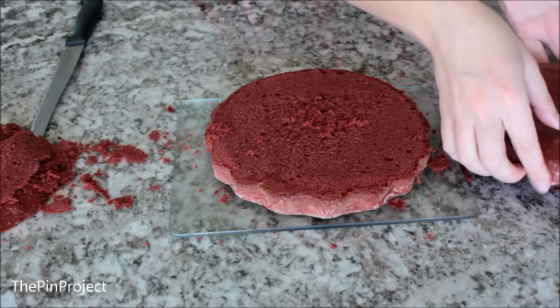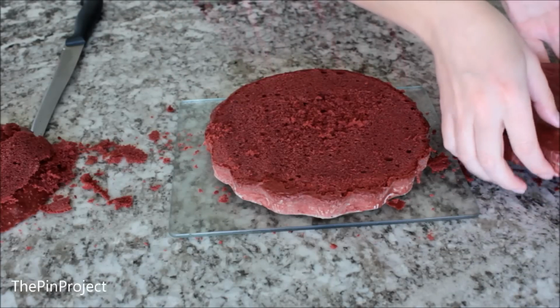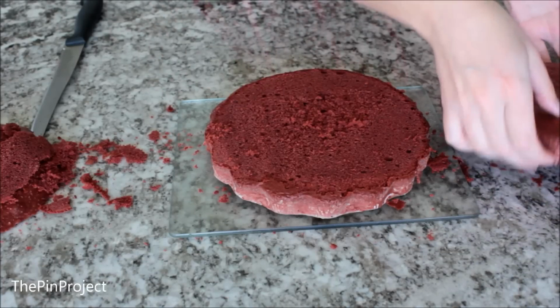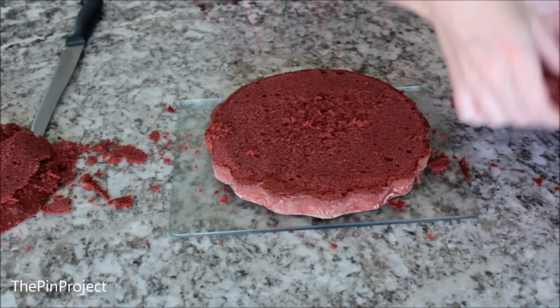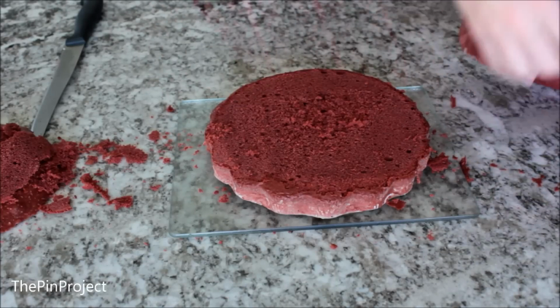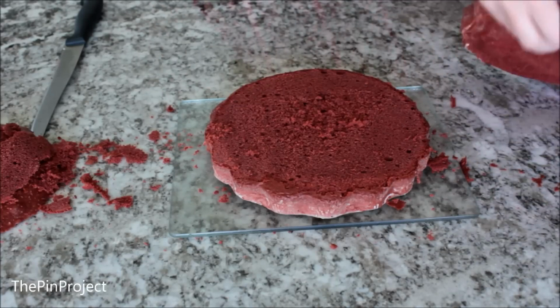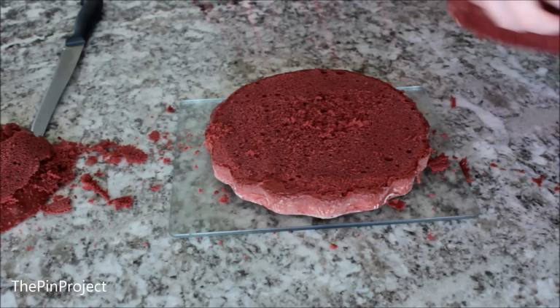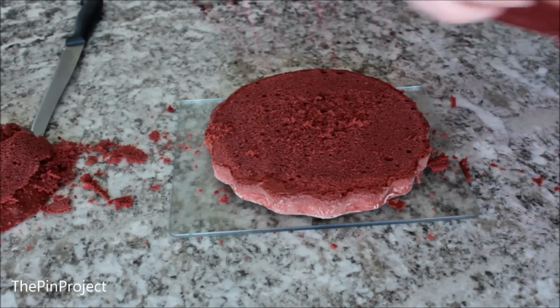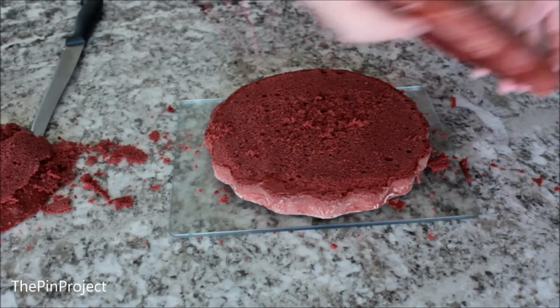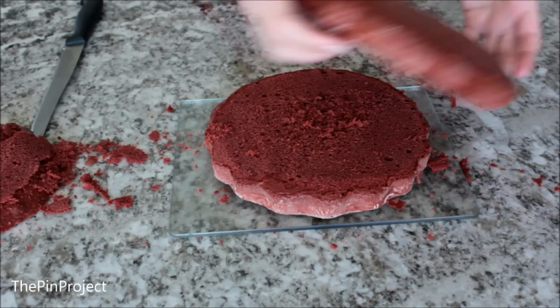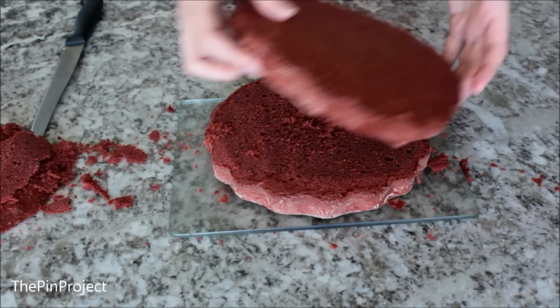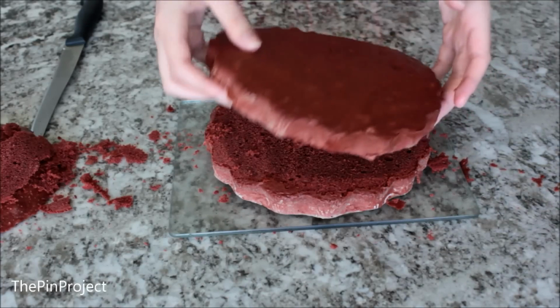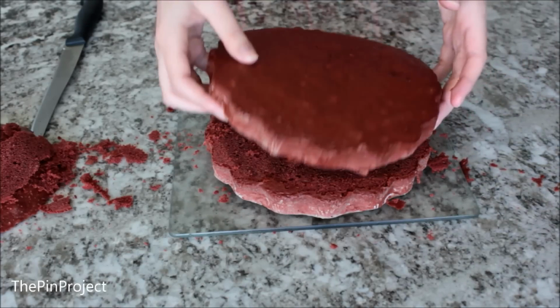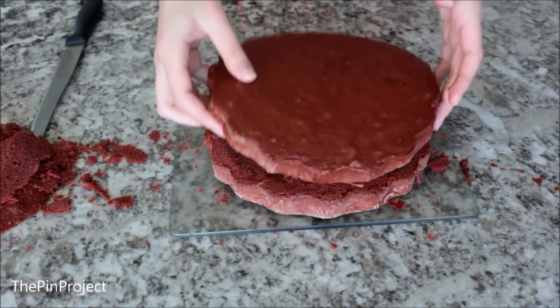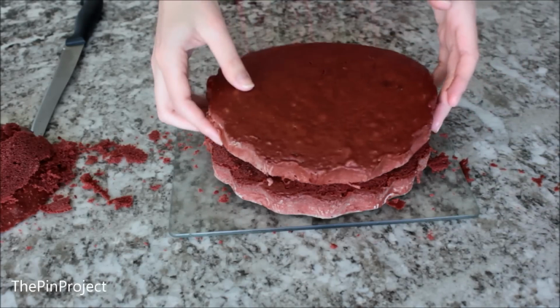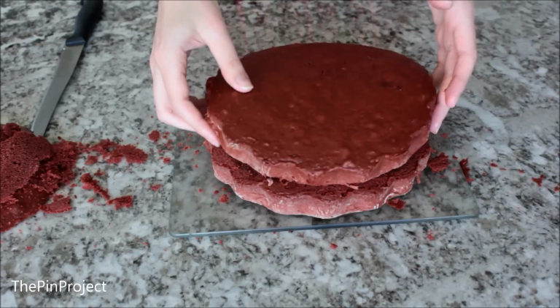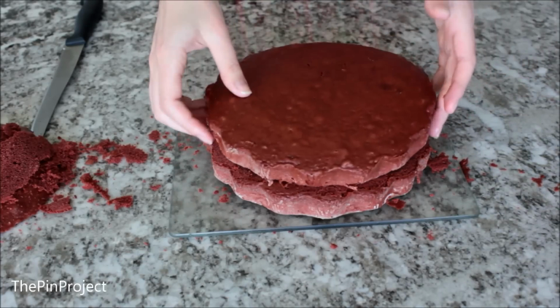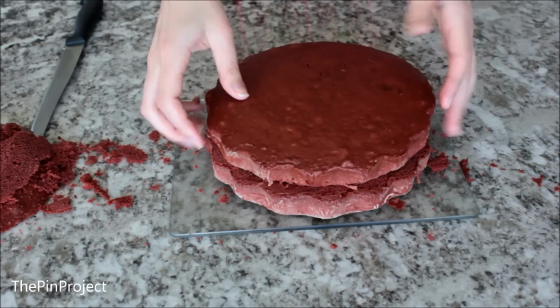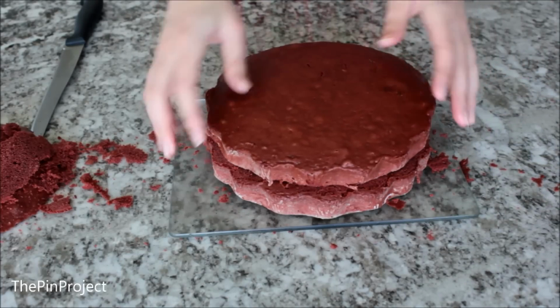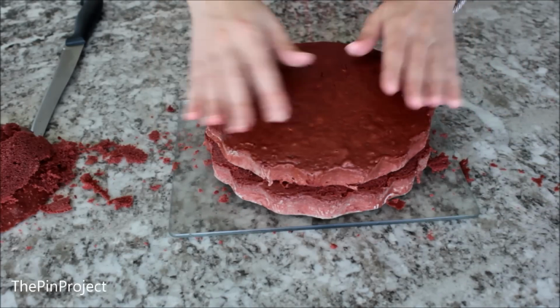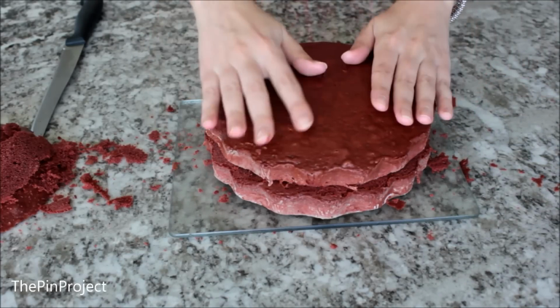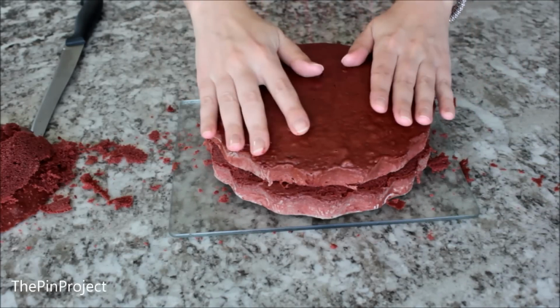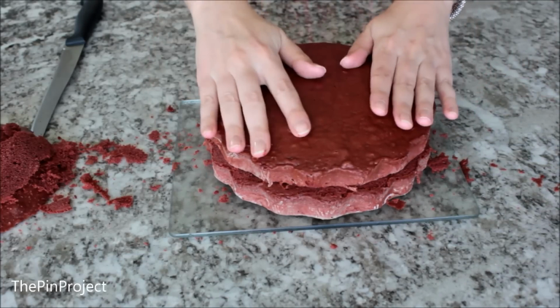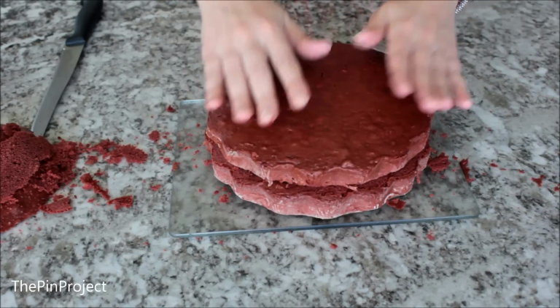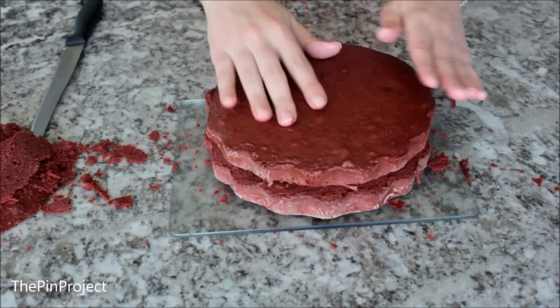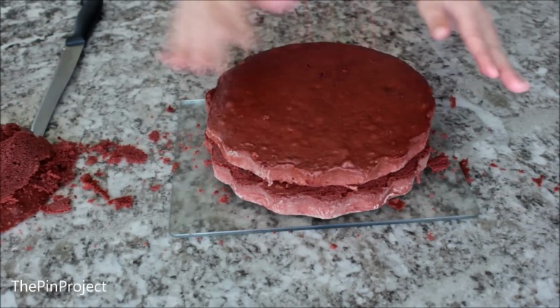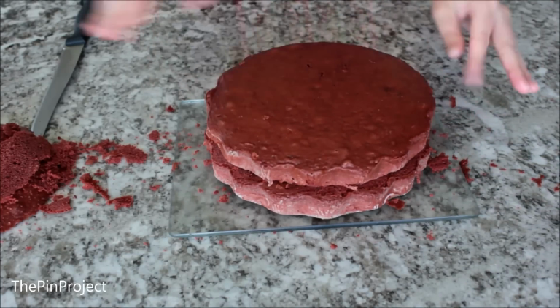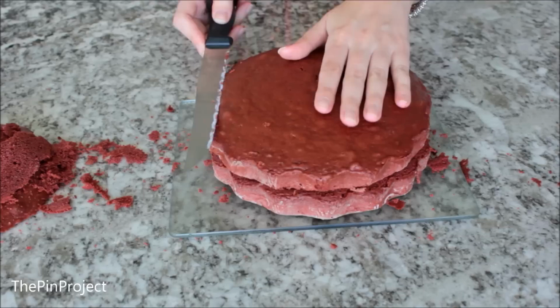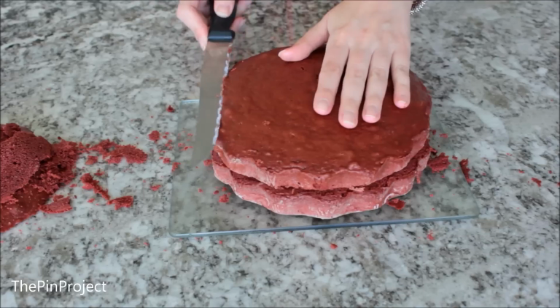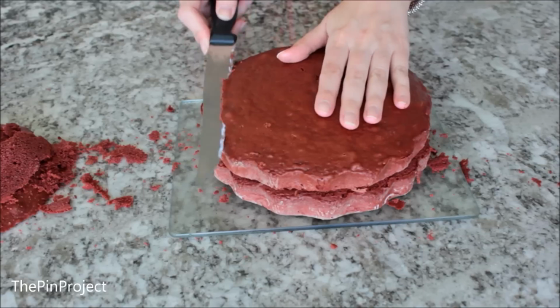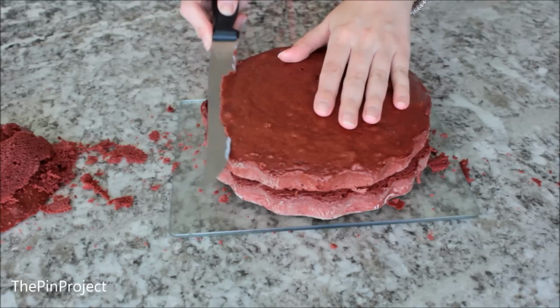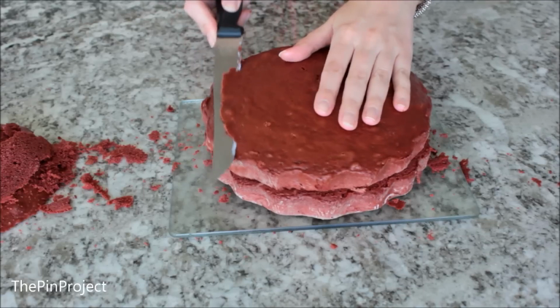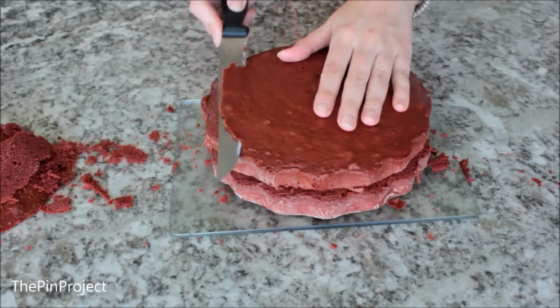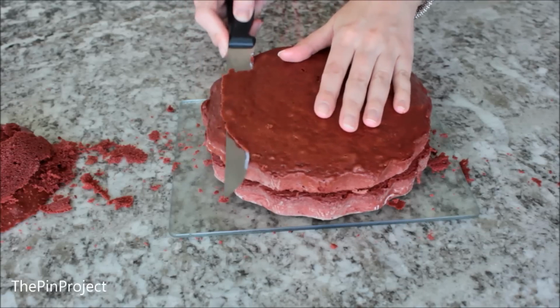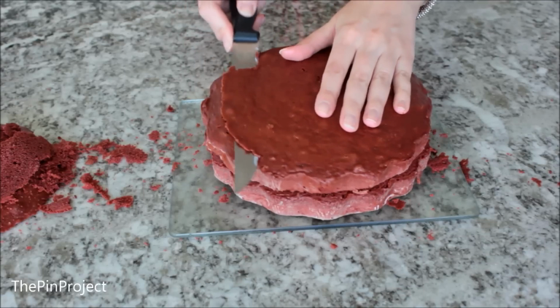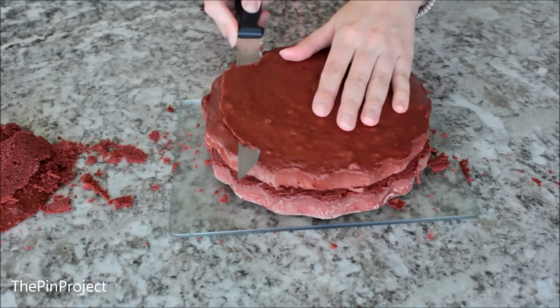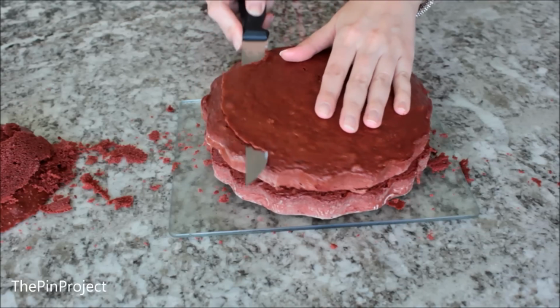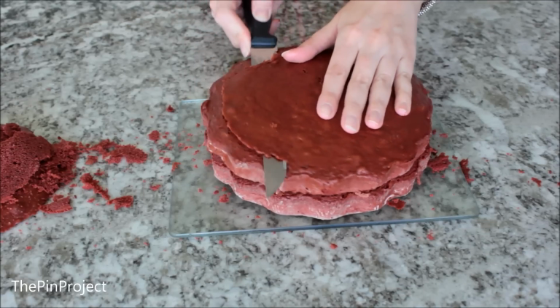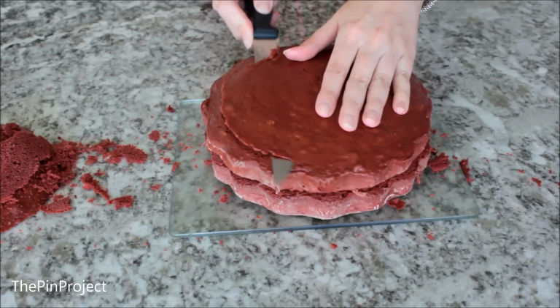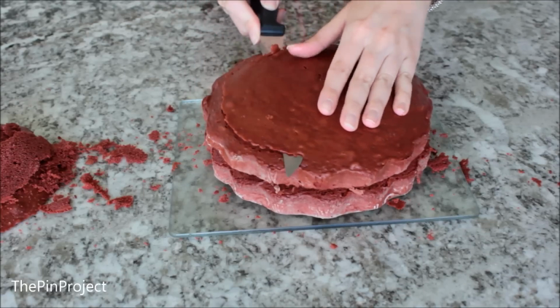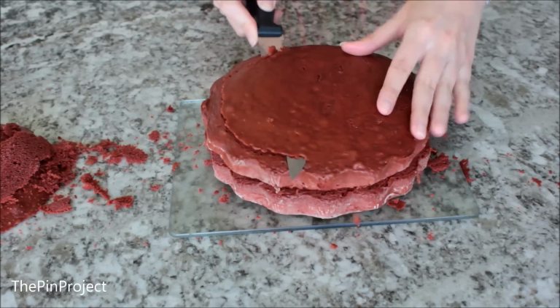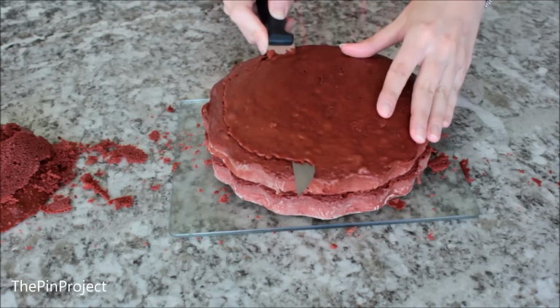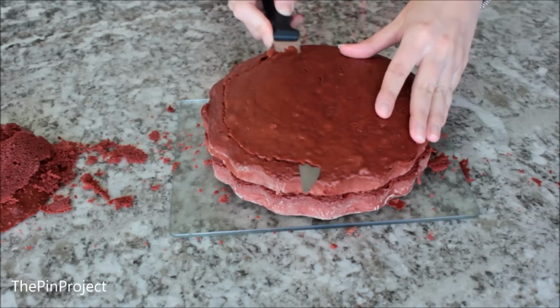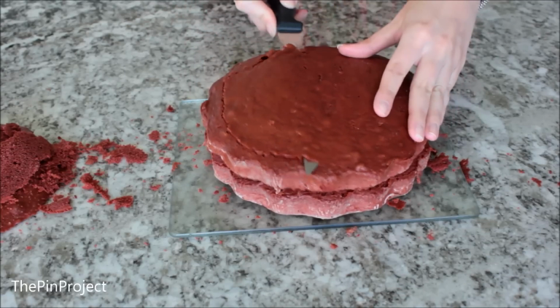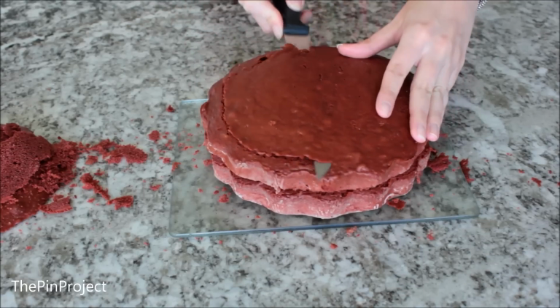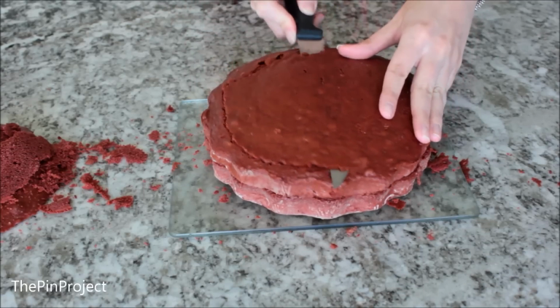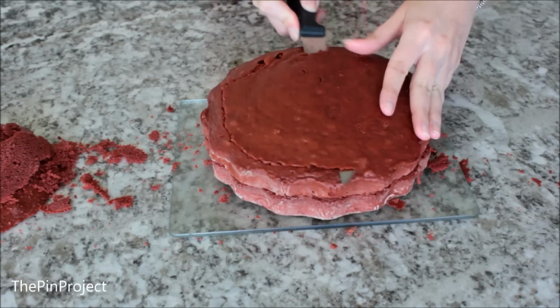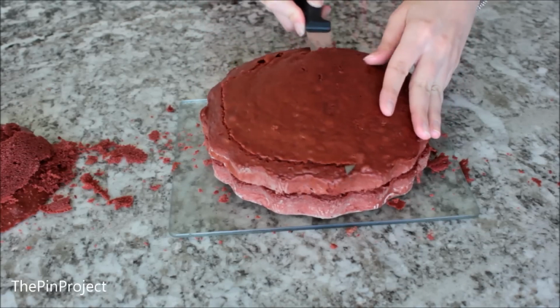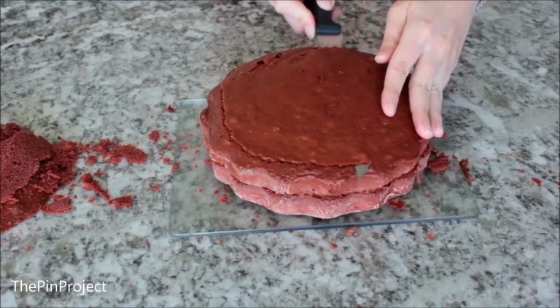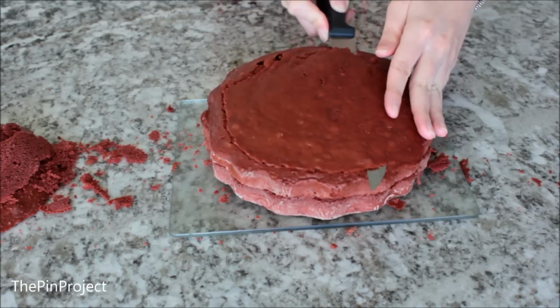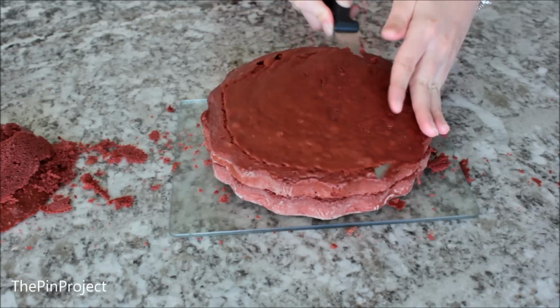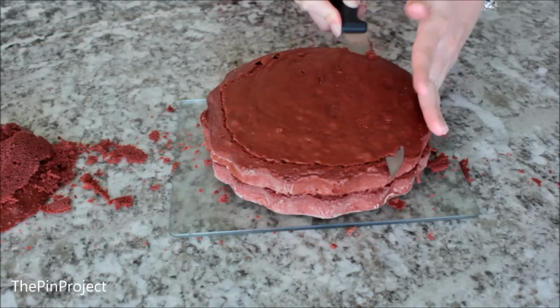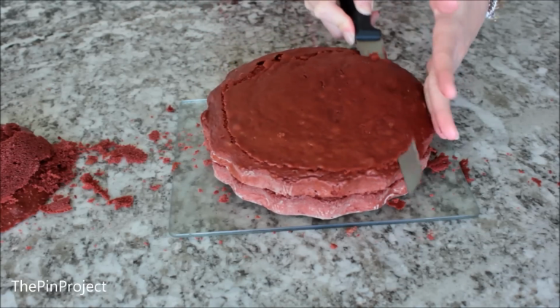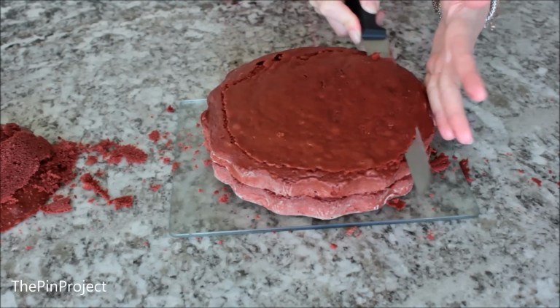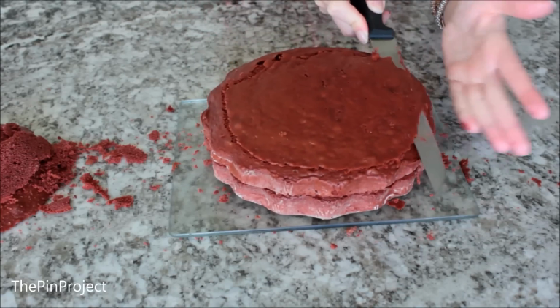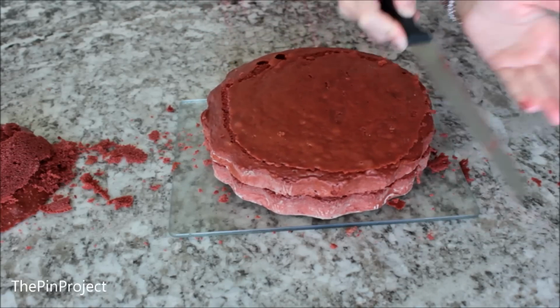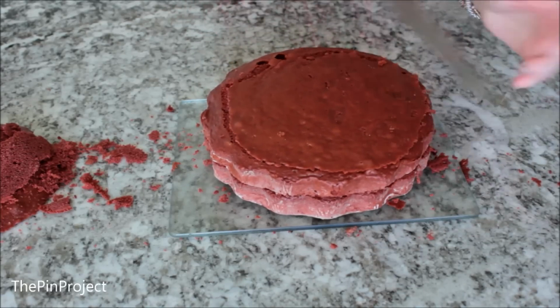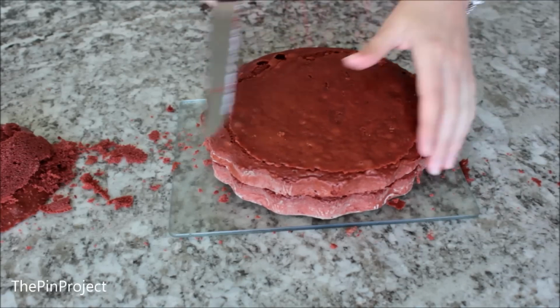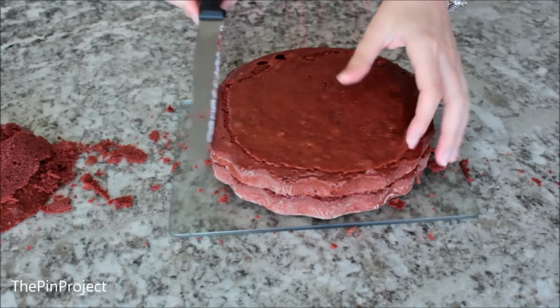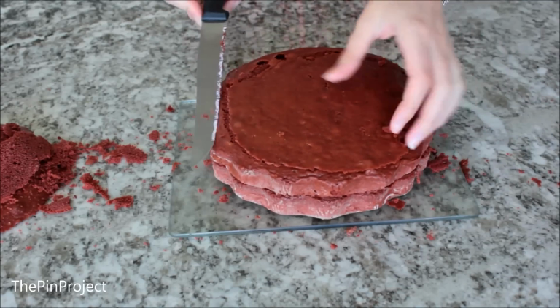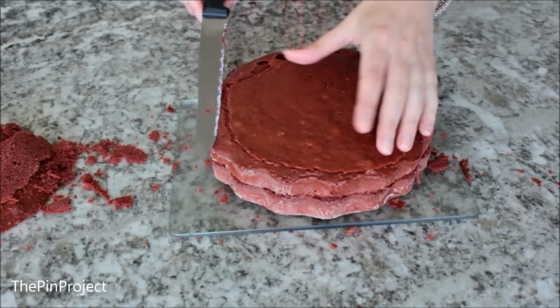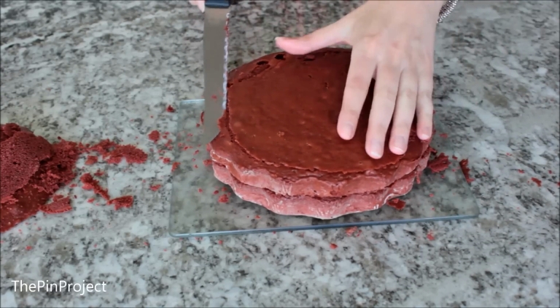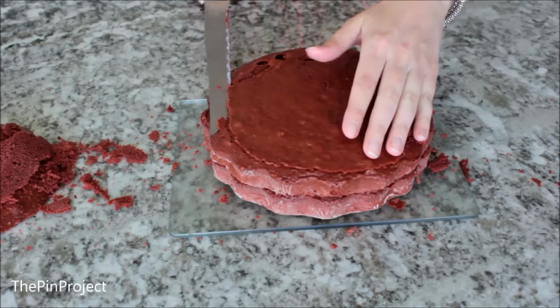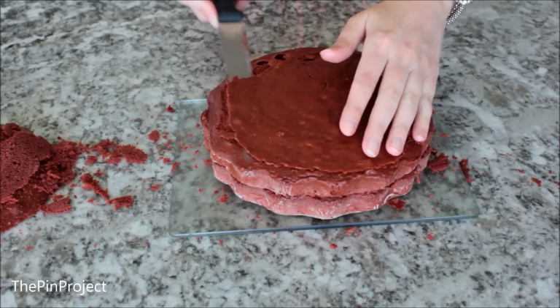I did the same thing with the top tier and just flattened it as much as I can, because then we're going to put the frosting right over that.